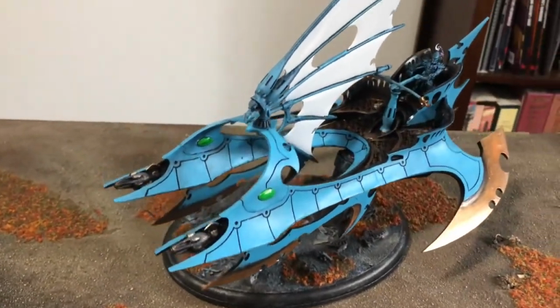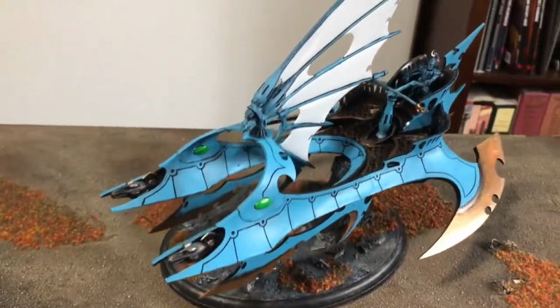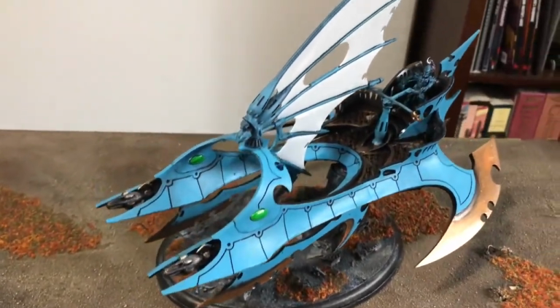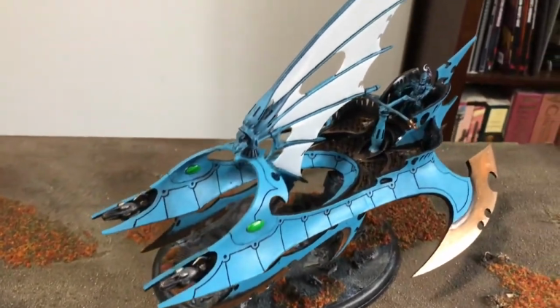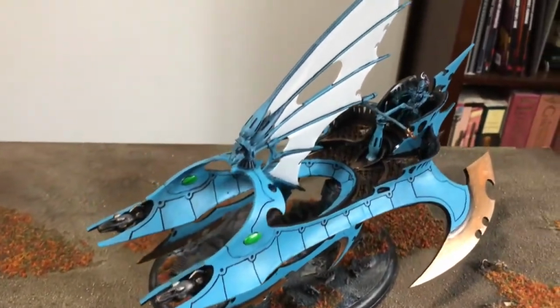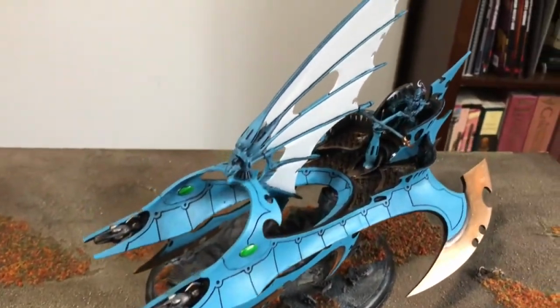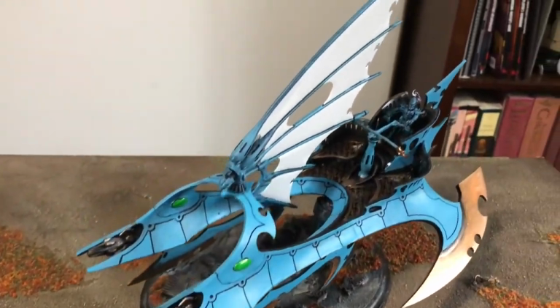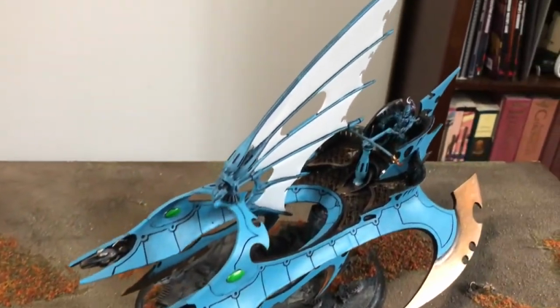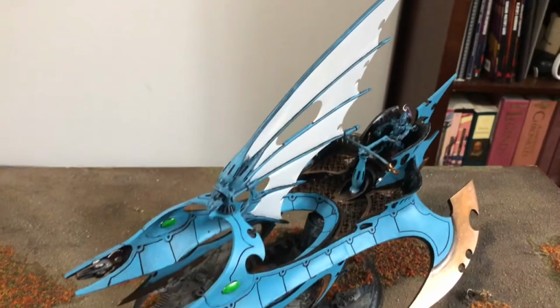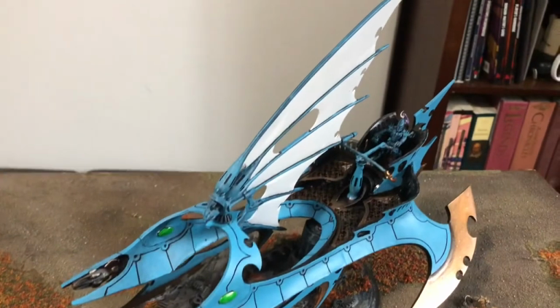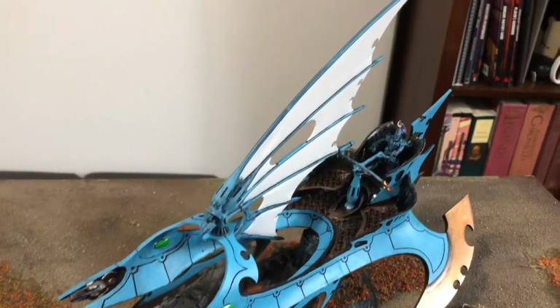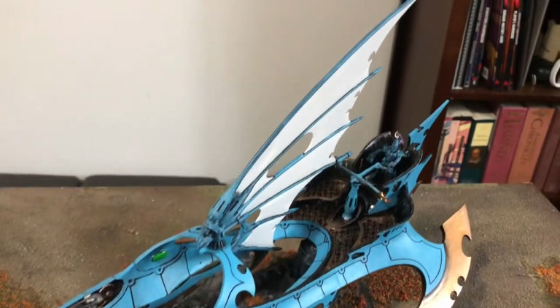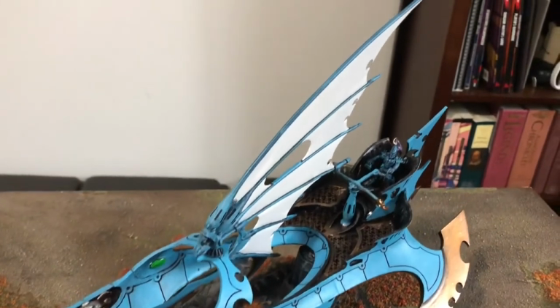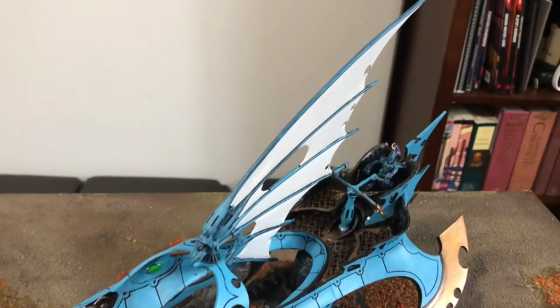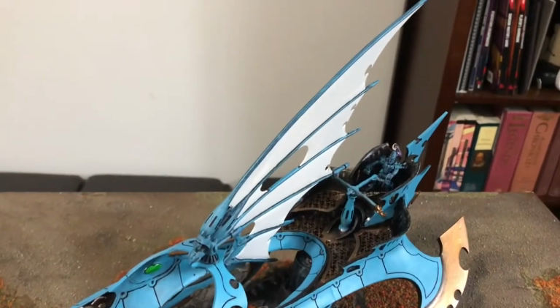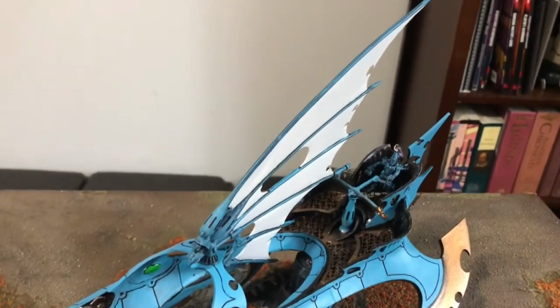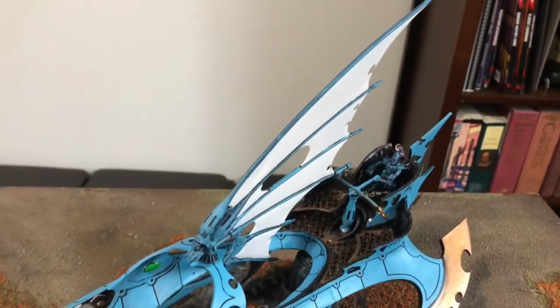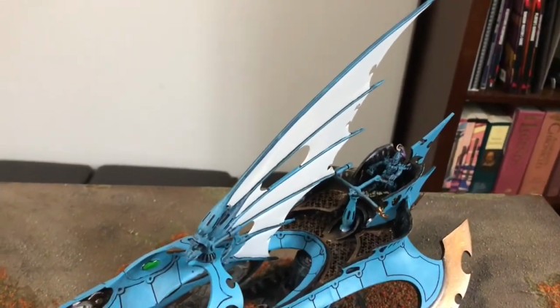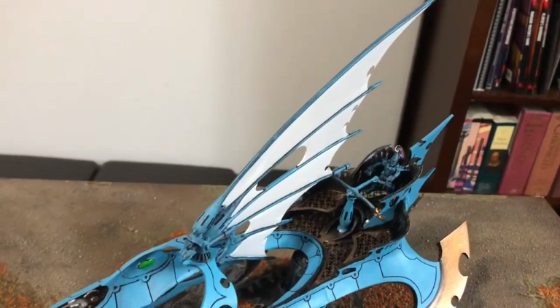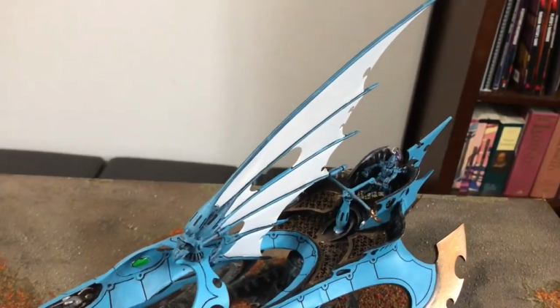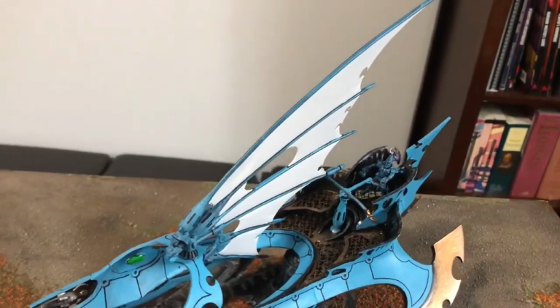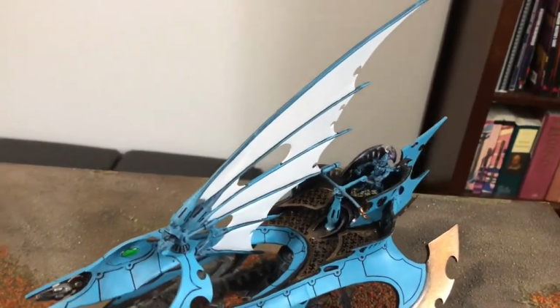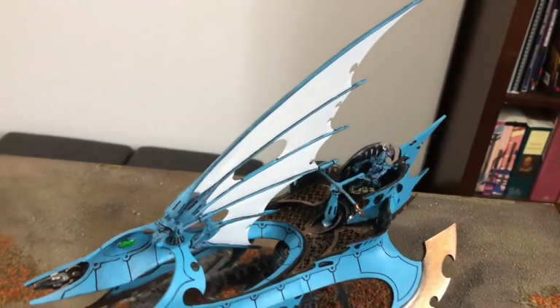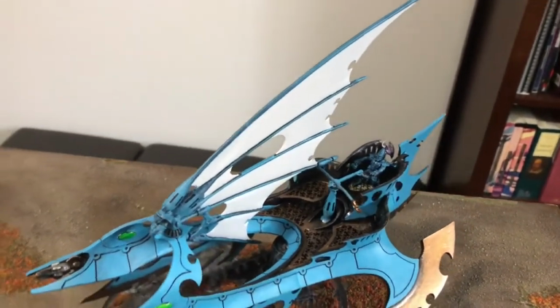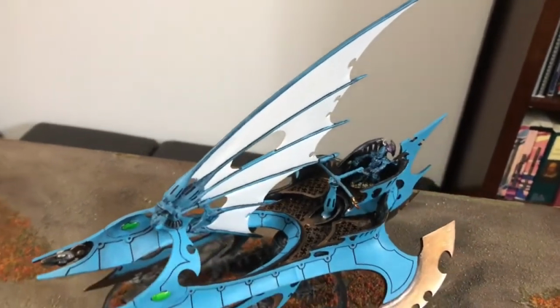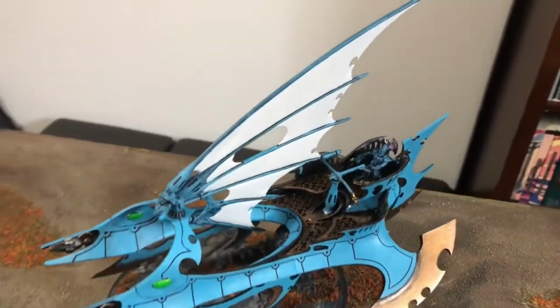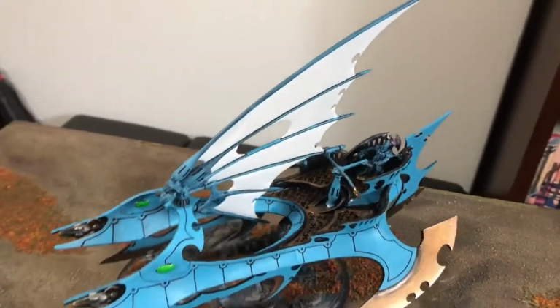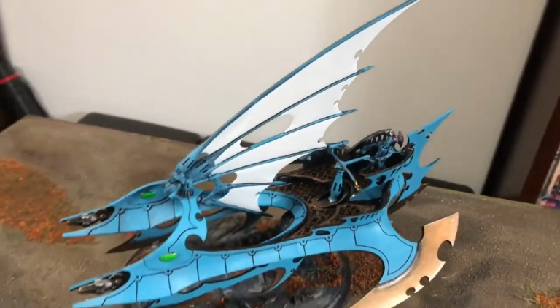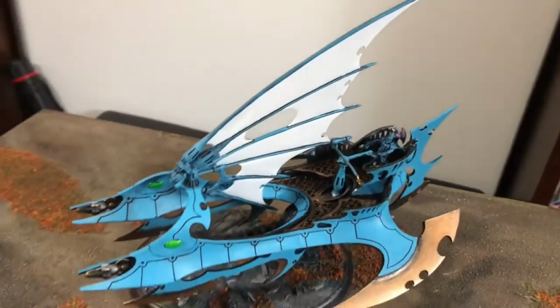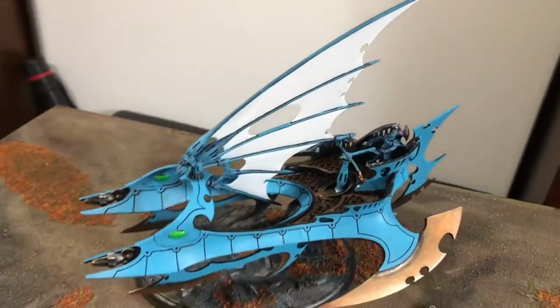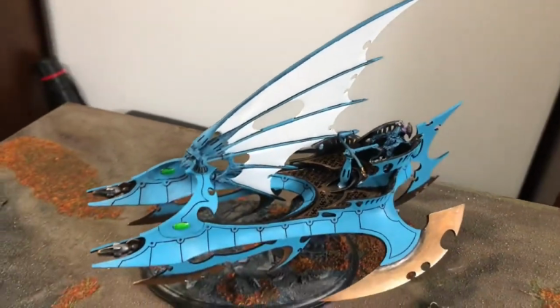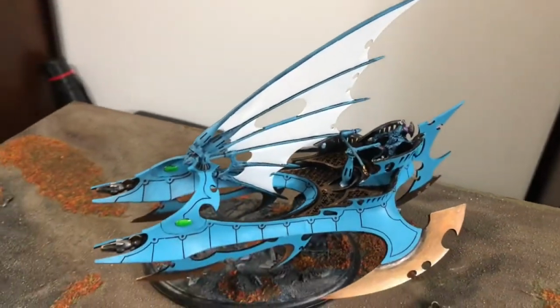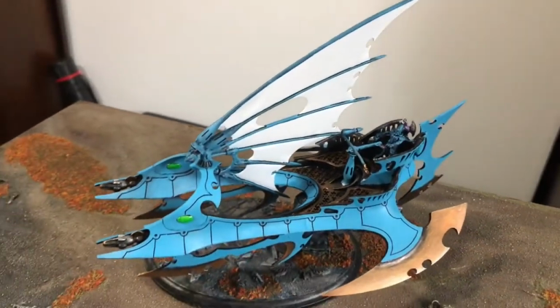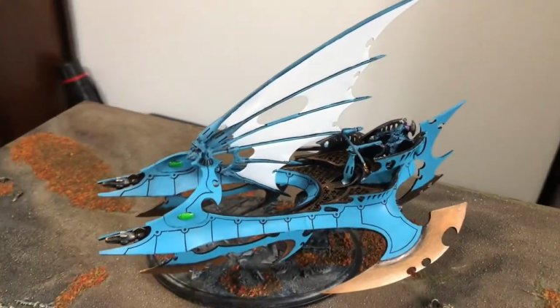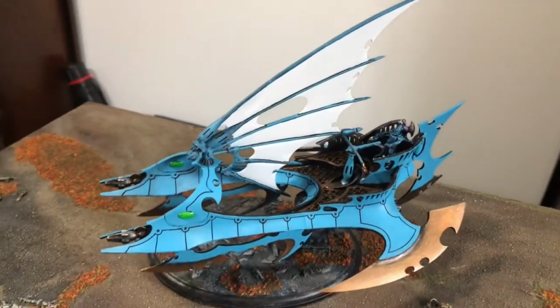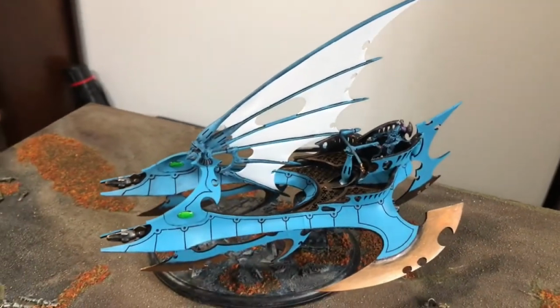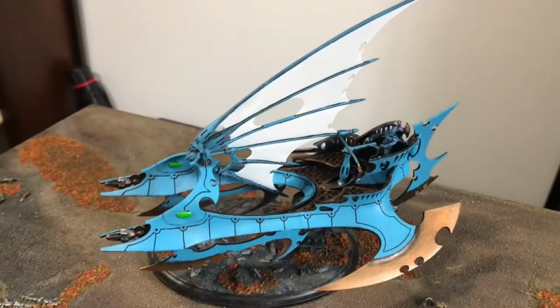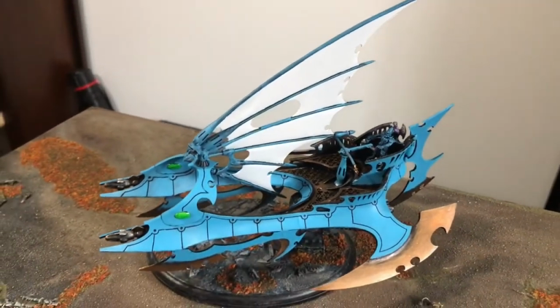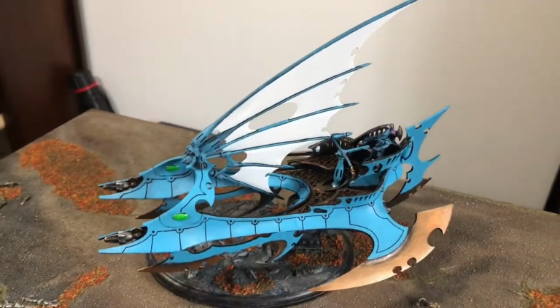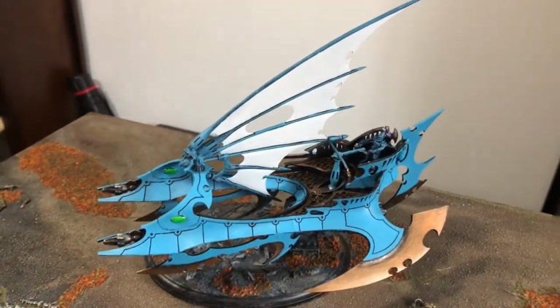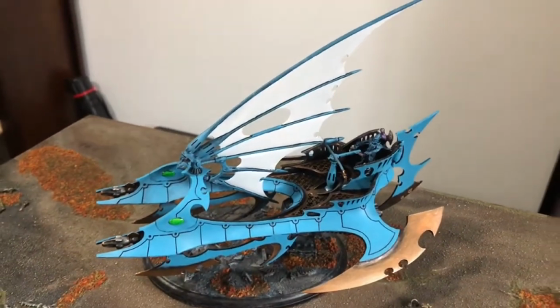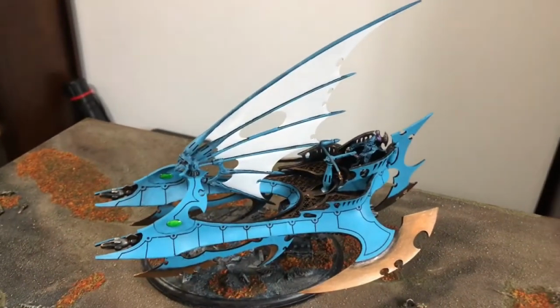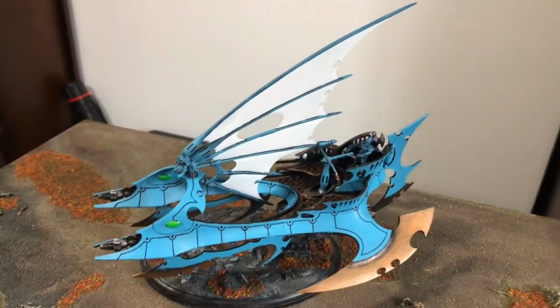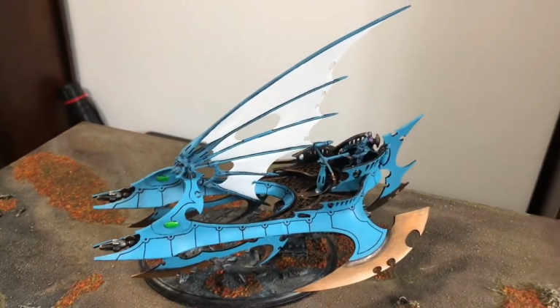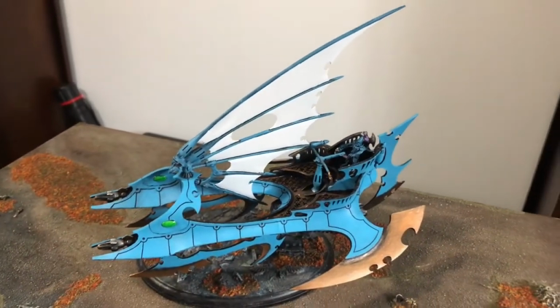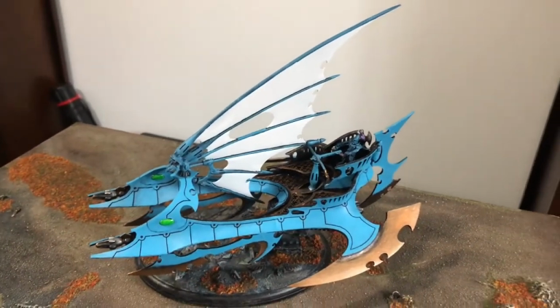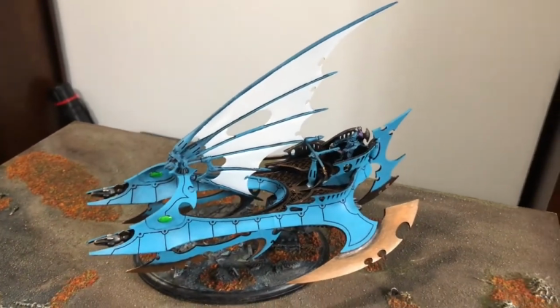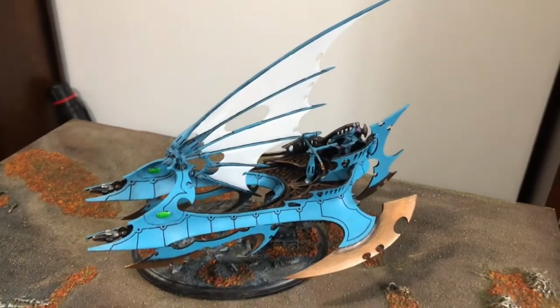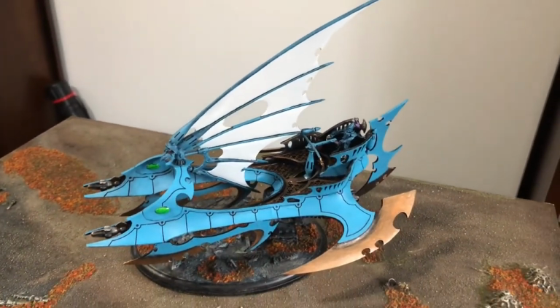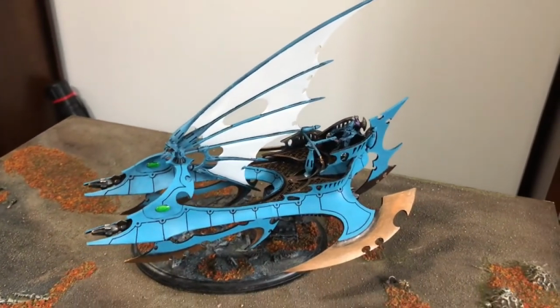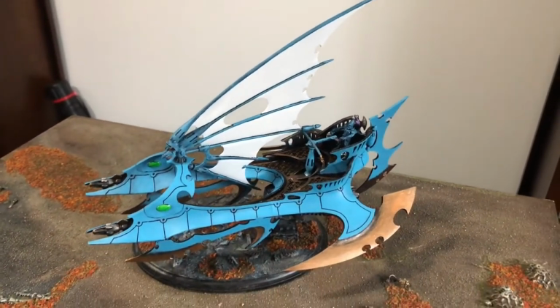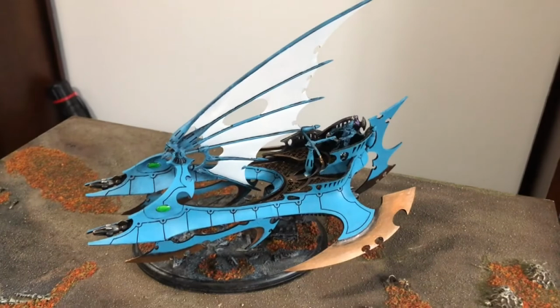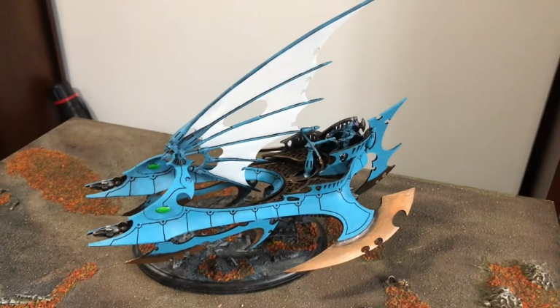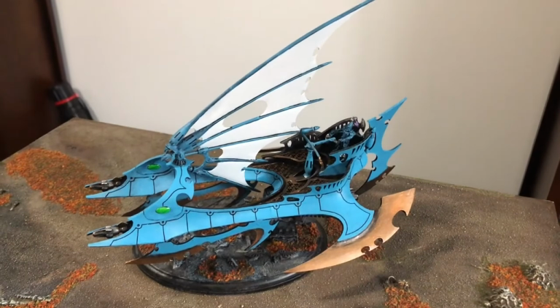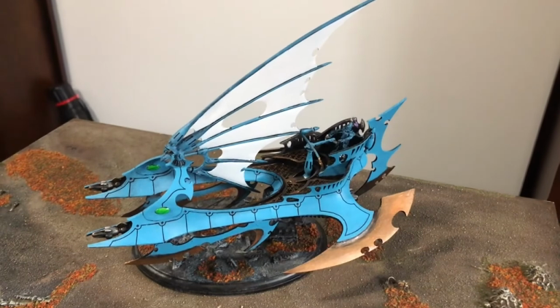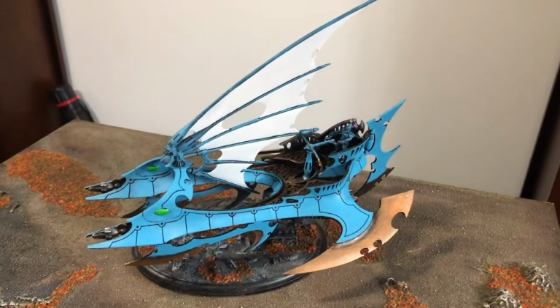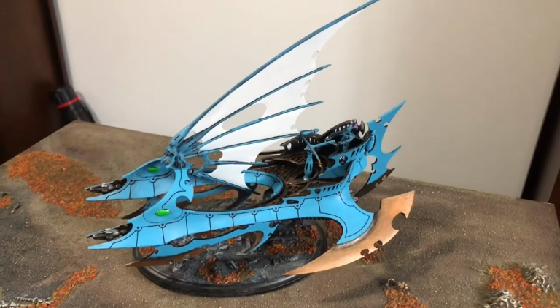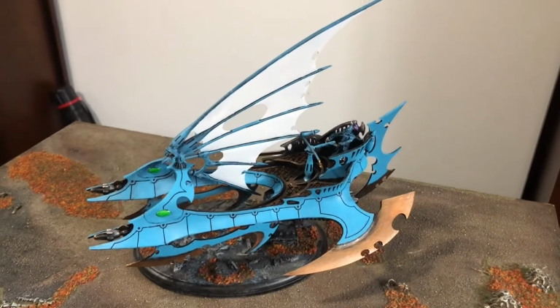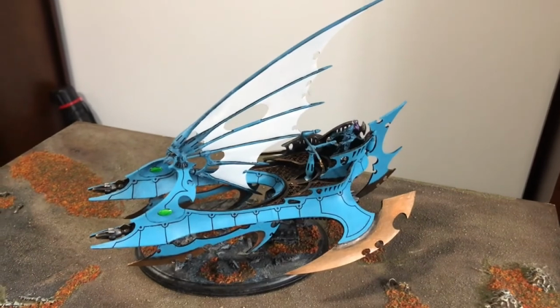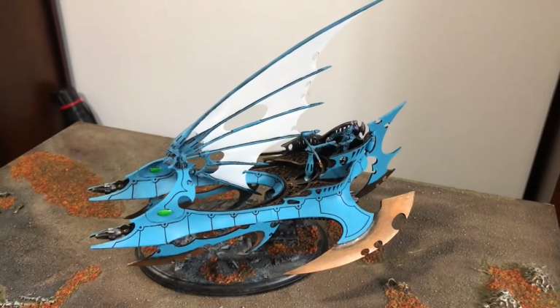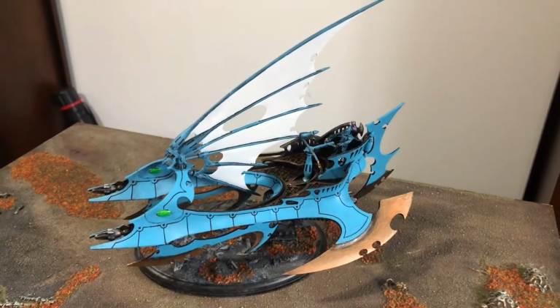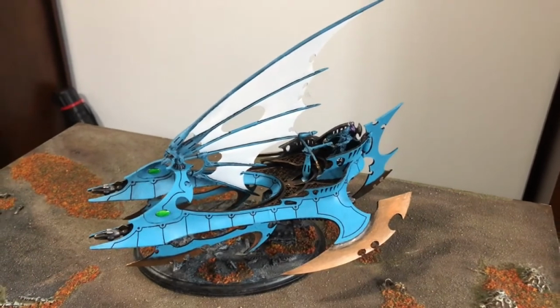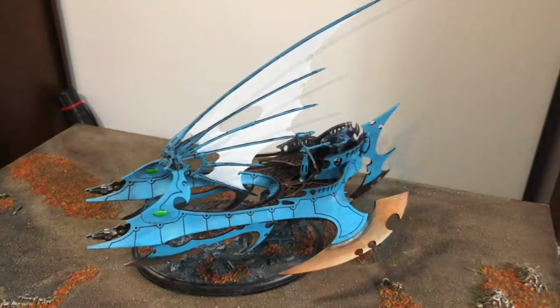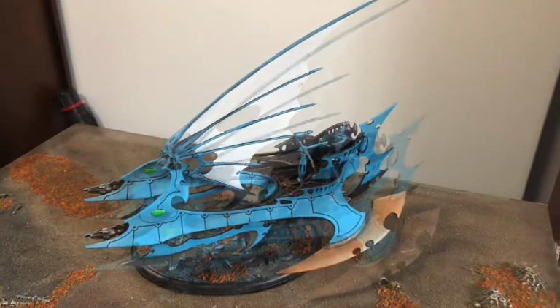I hope you guys enjoyed this quick little view of the progress I've made with the Tantalus. Talk to you guys later — thanks so much, bye!